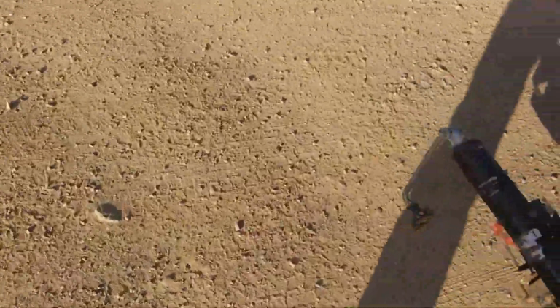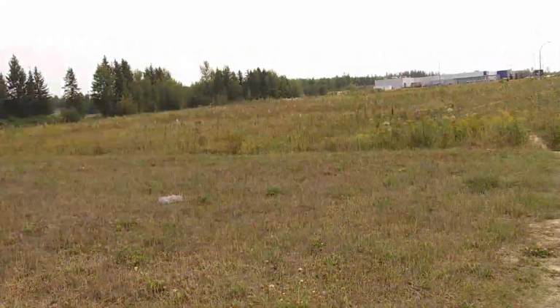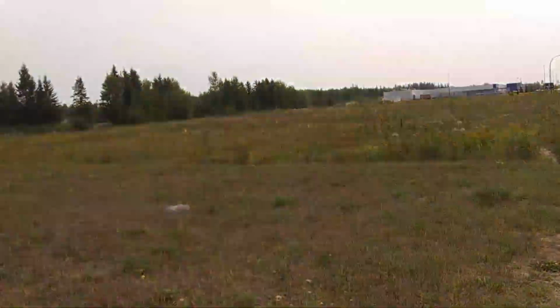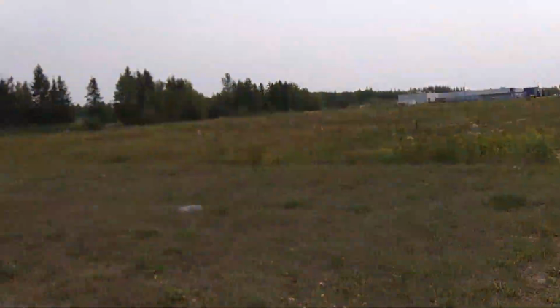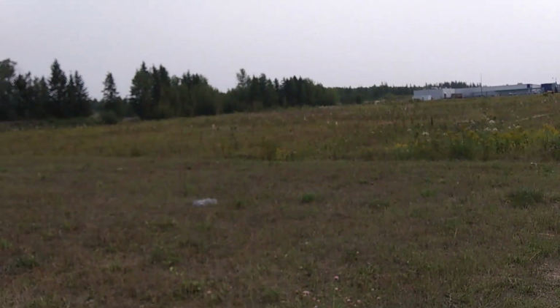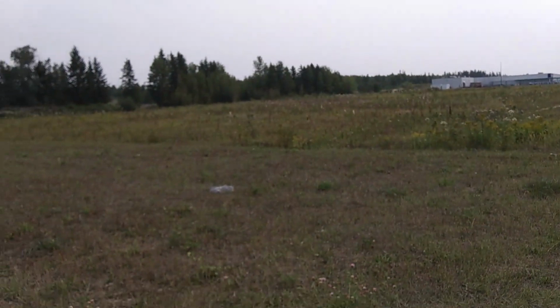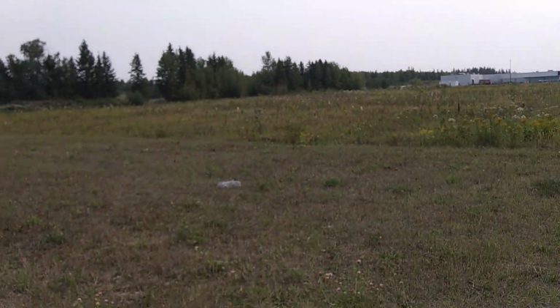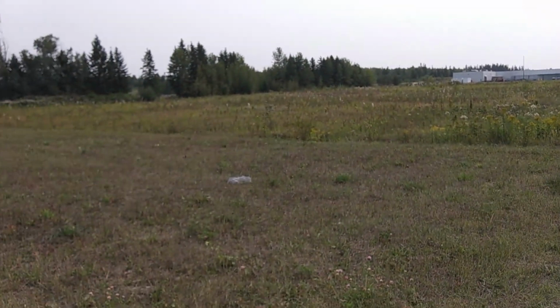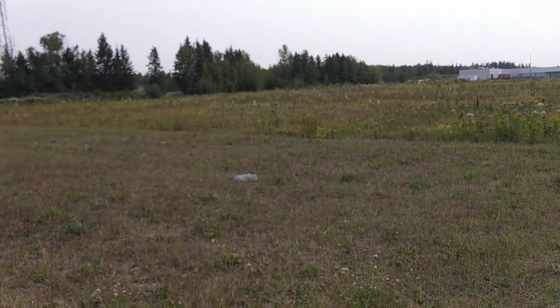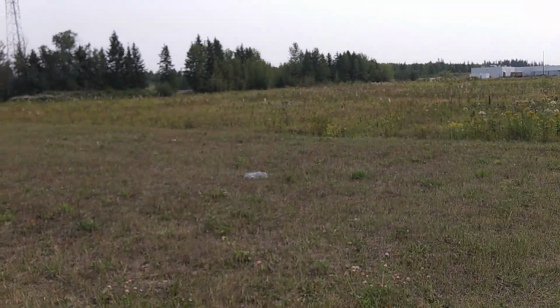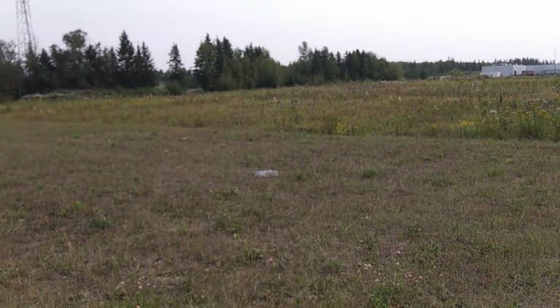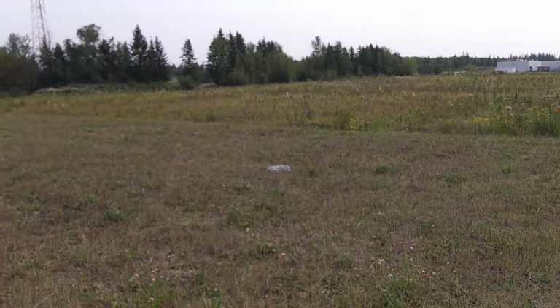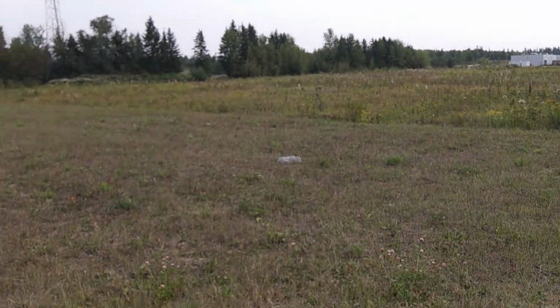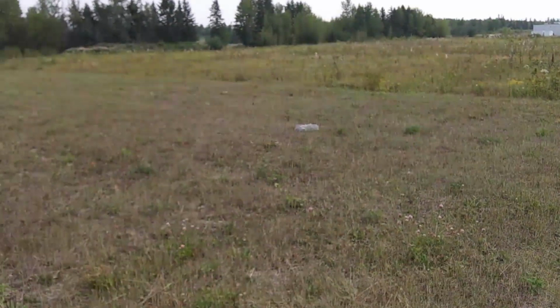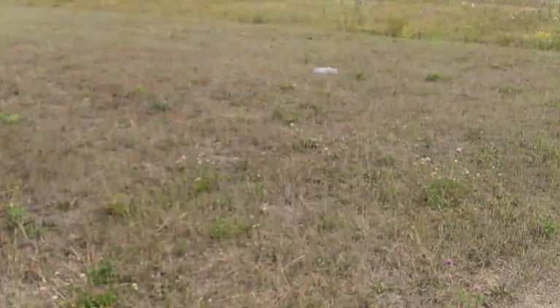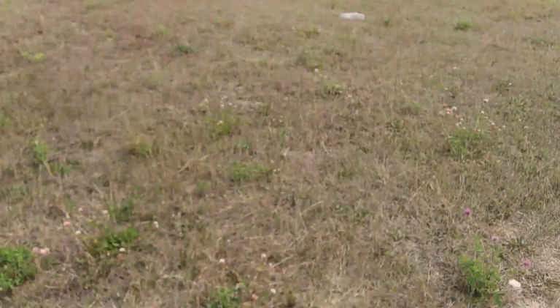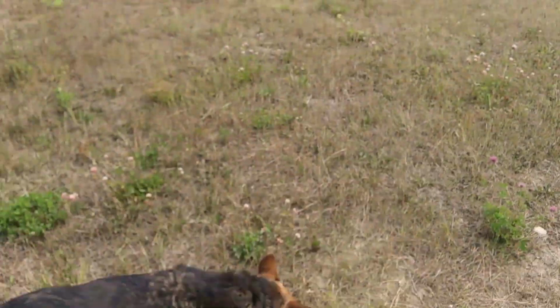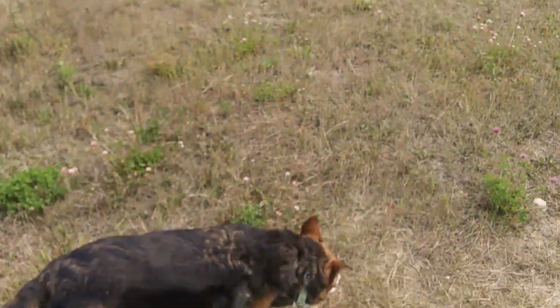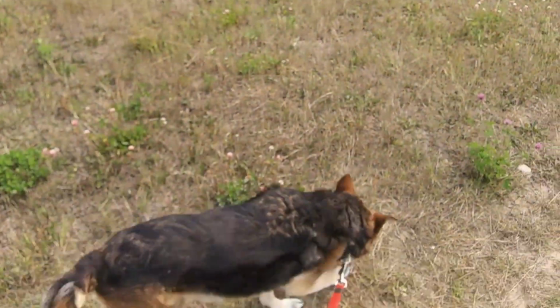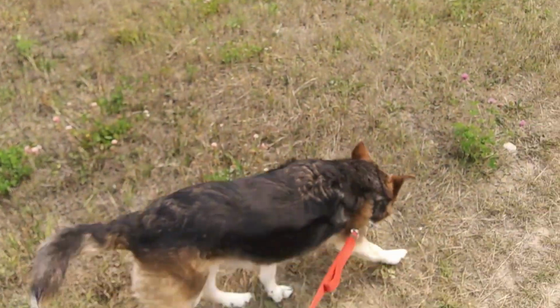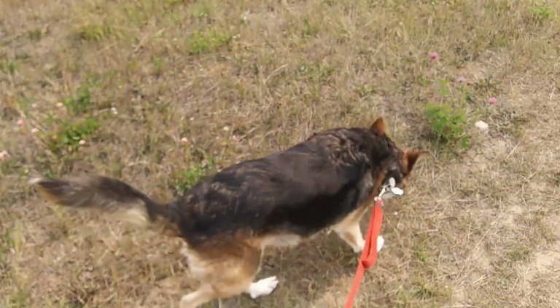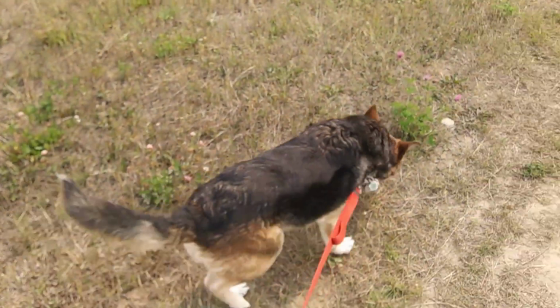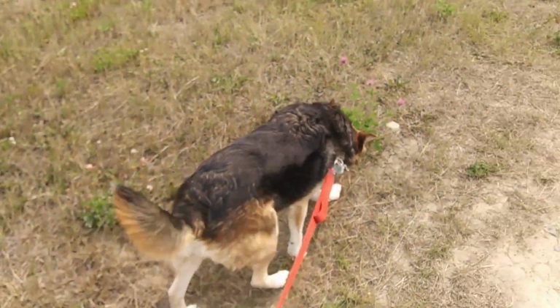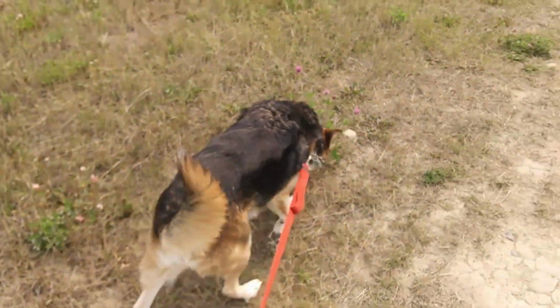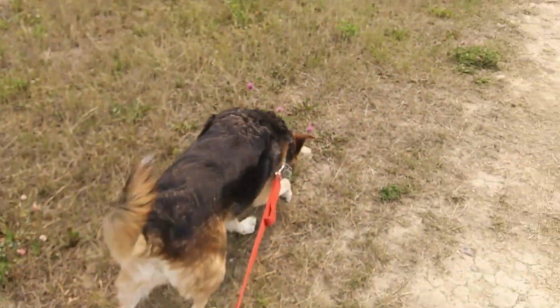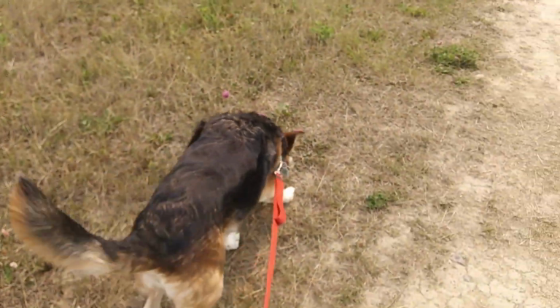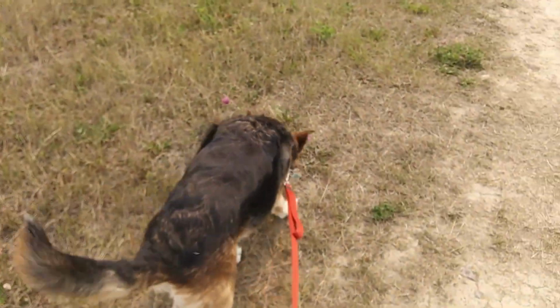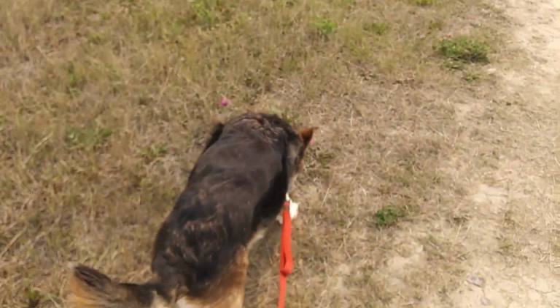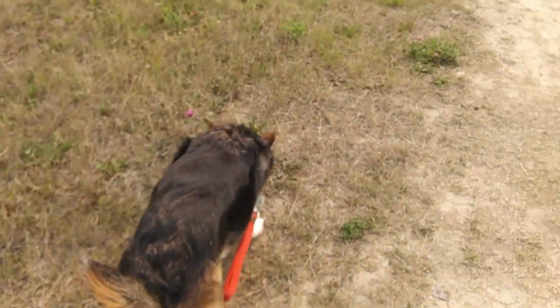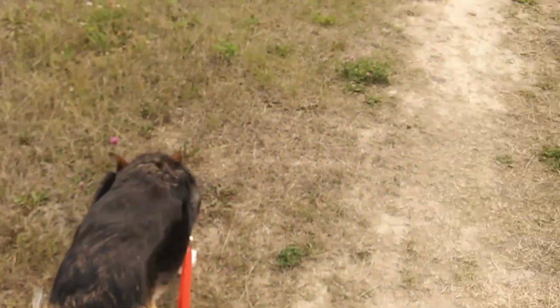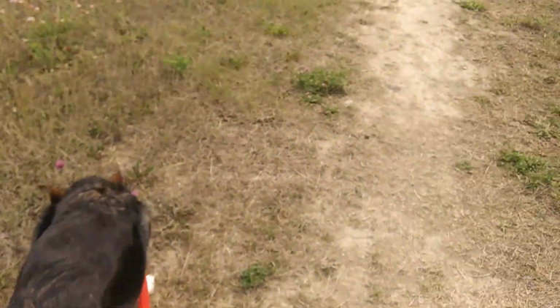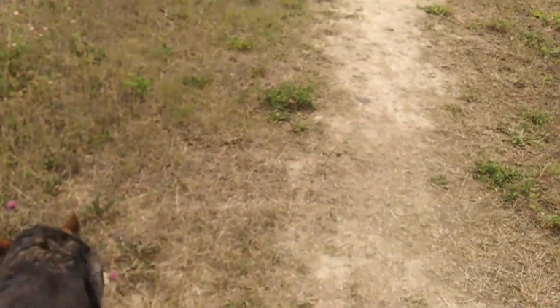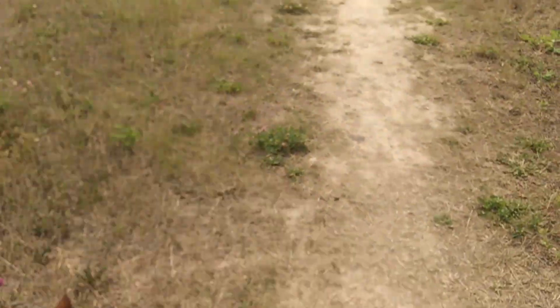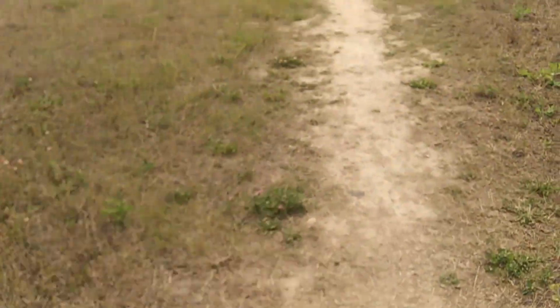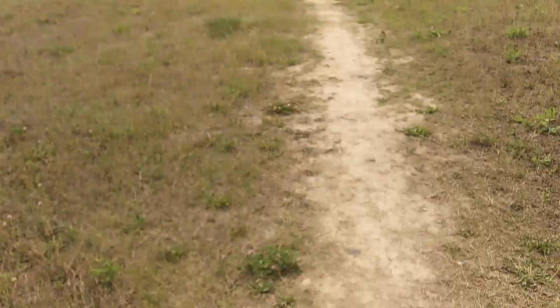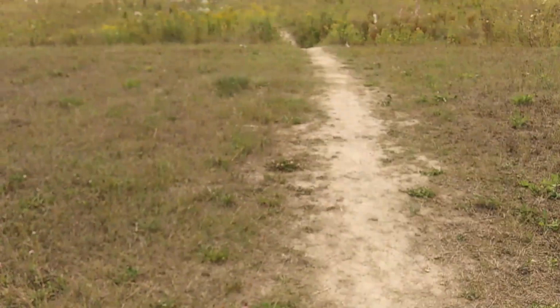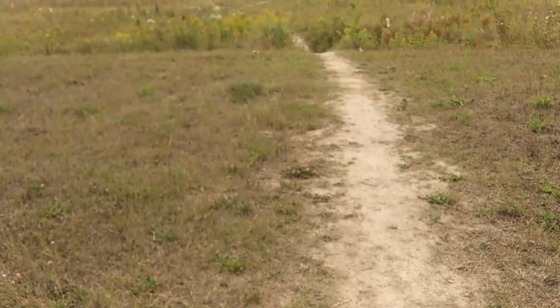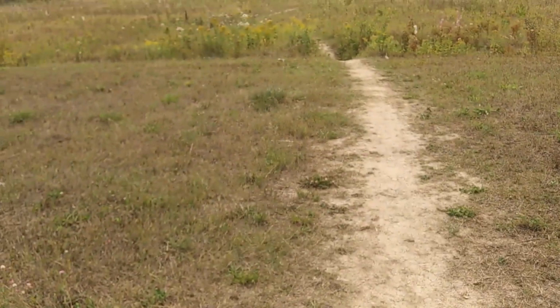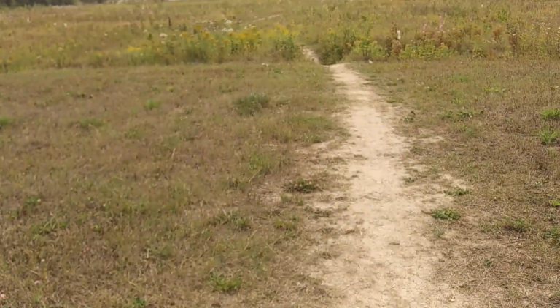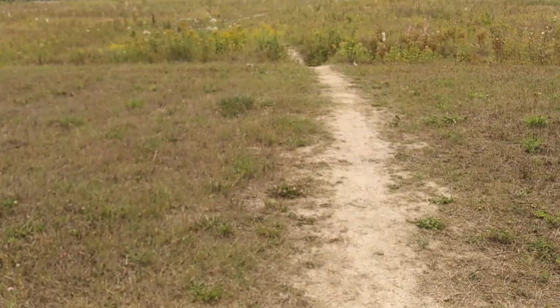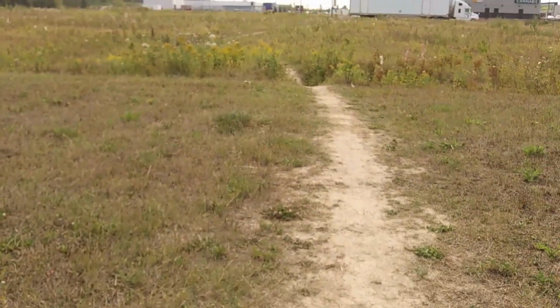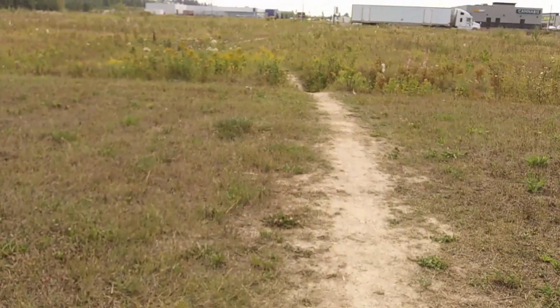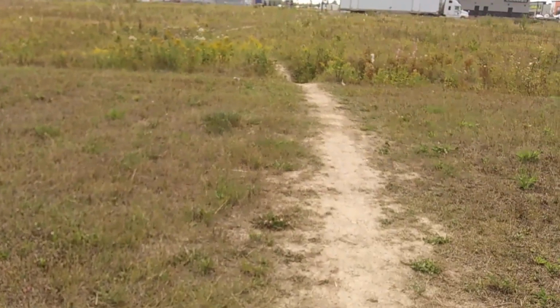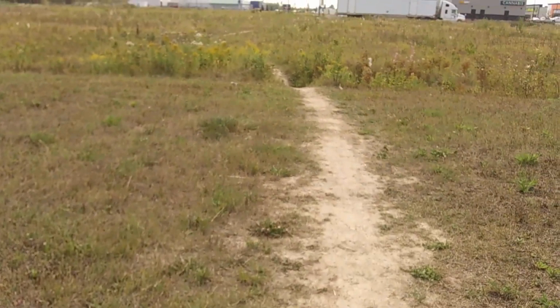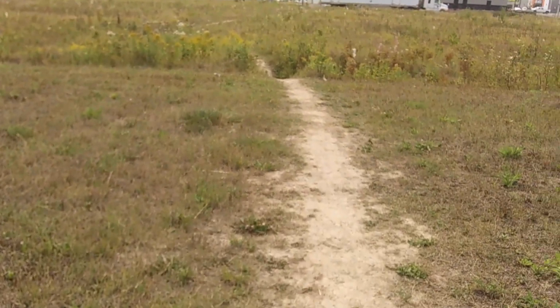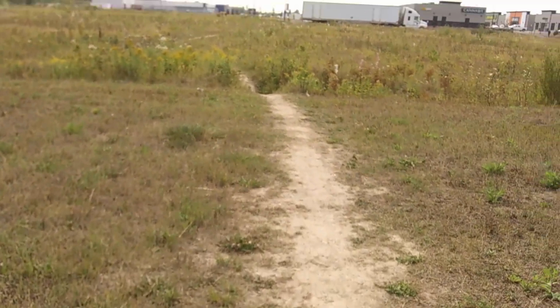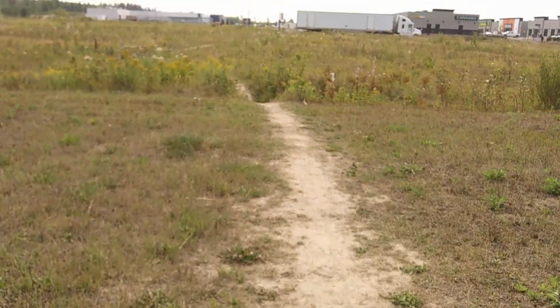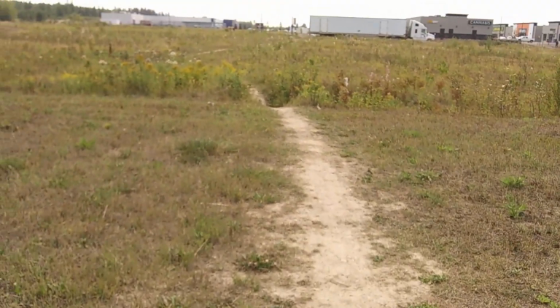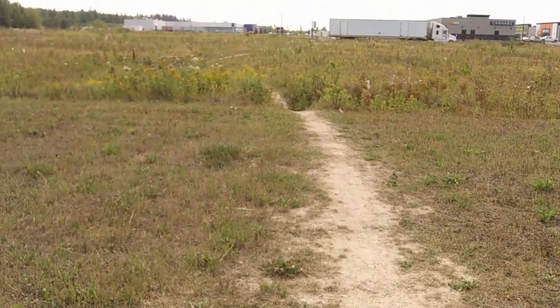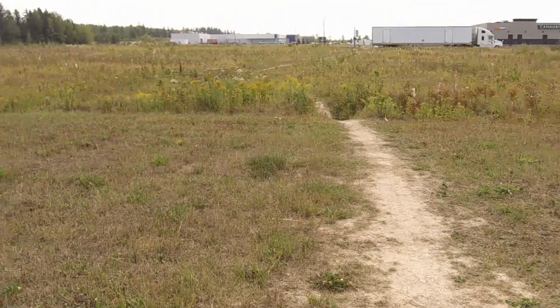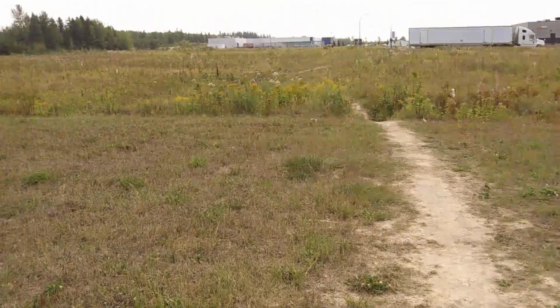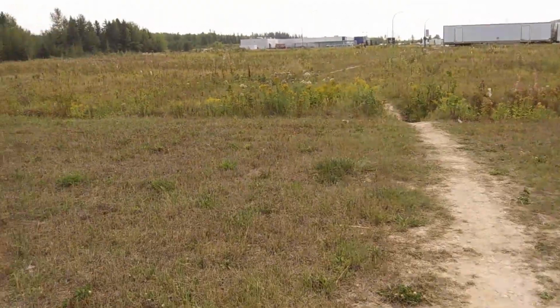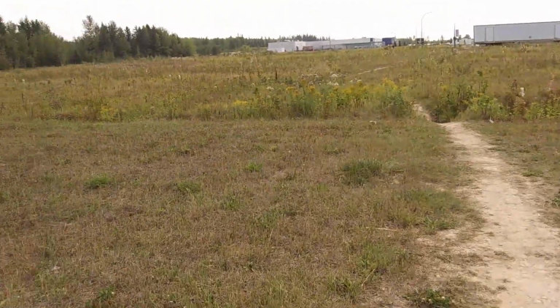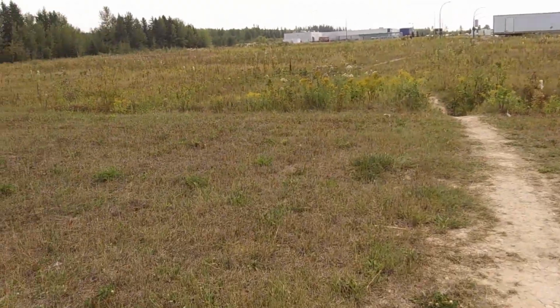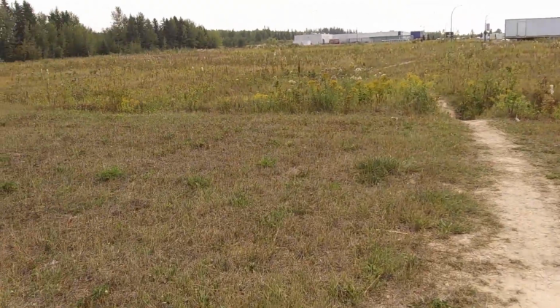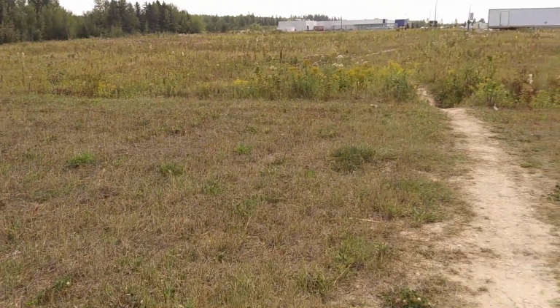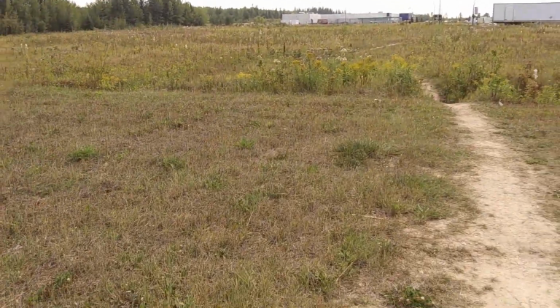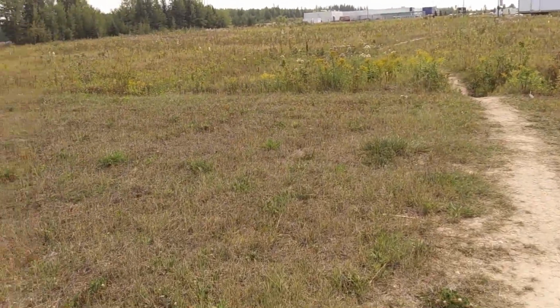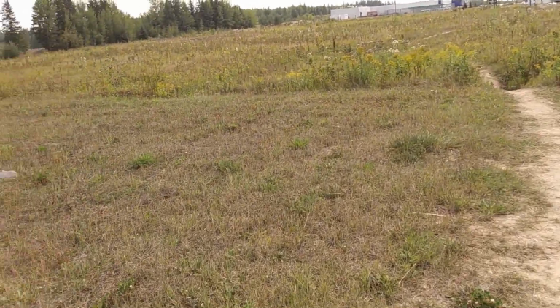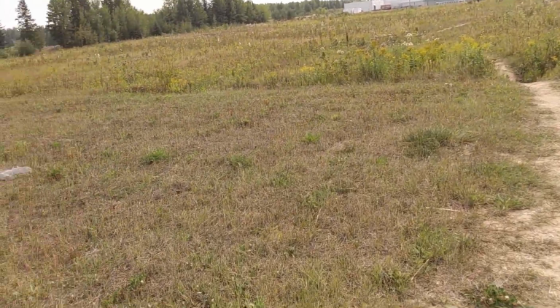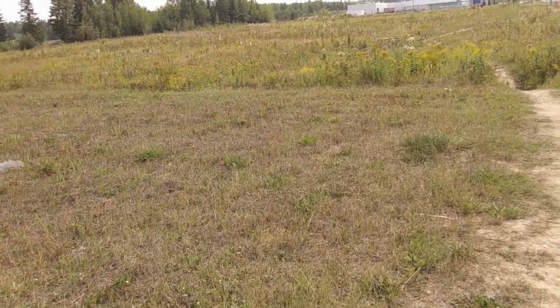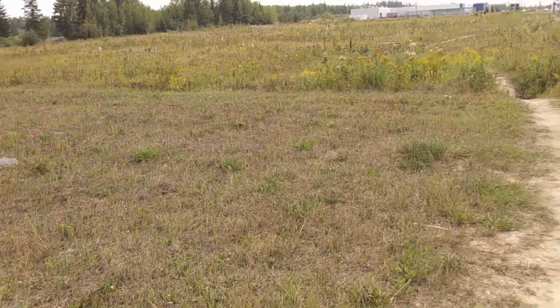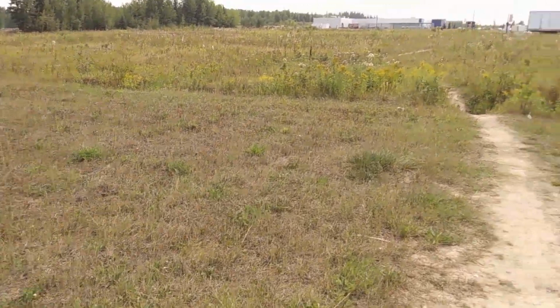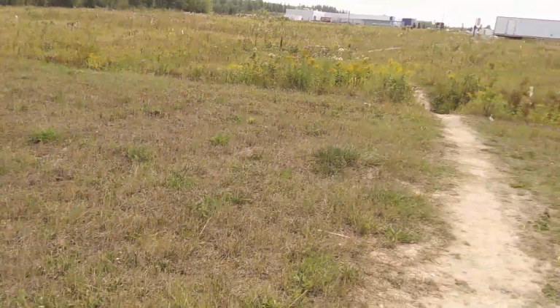Me and Shiloh were just out for a walk here in Quesnel. We were just getting some internet in town.